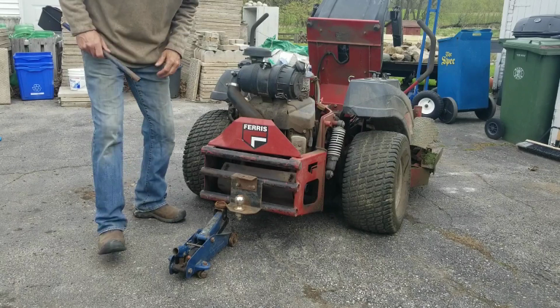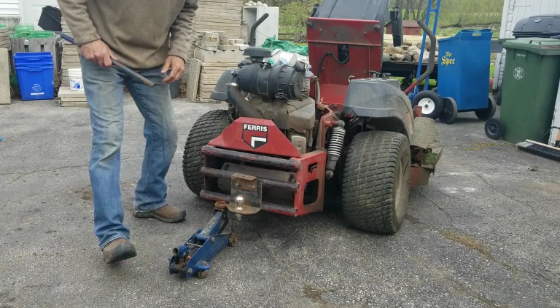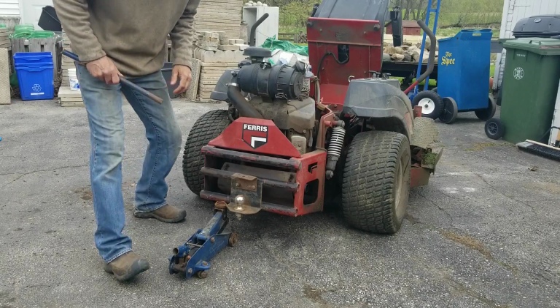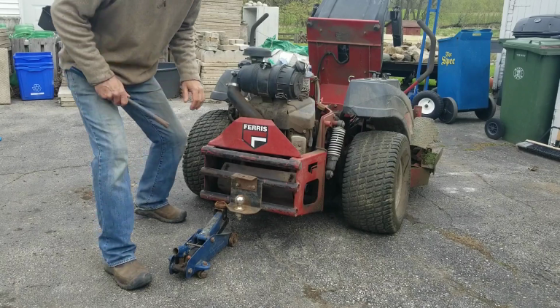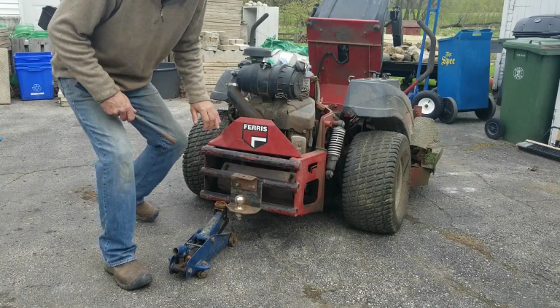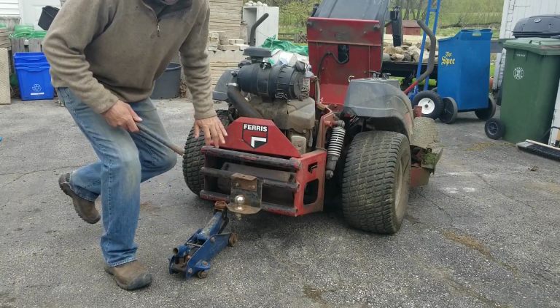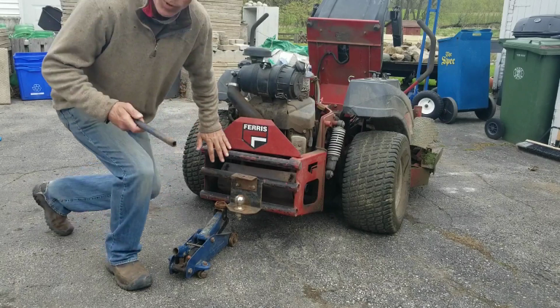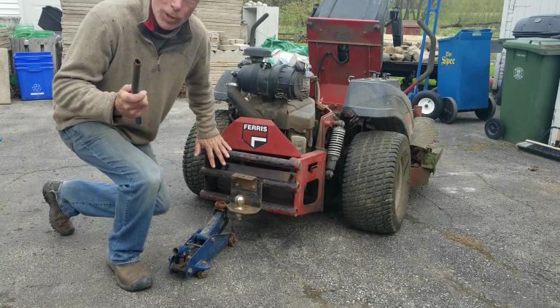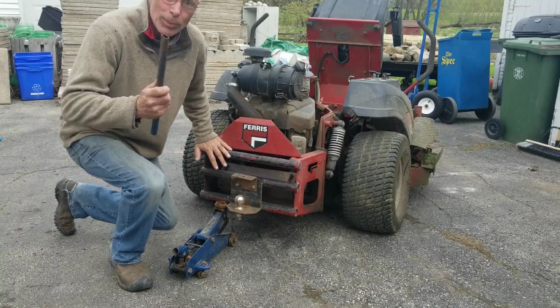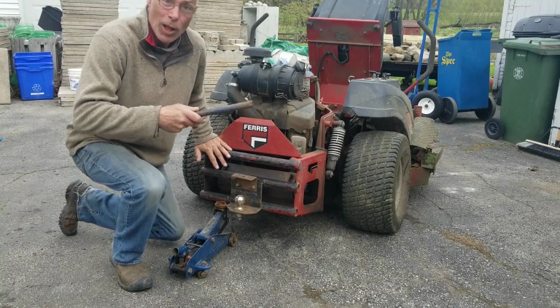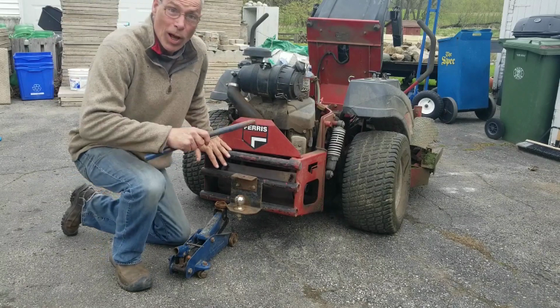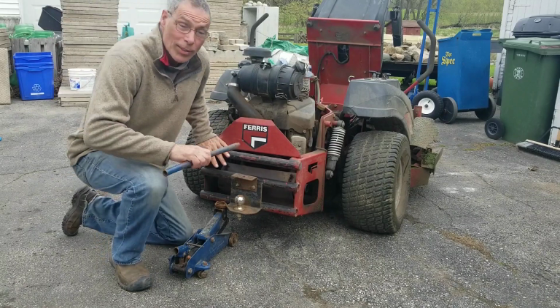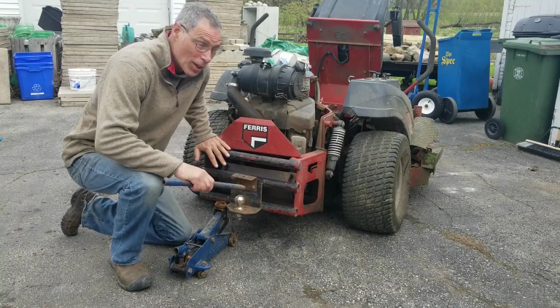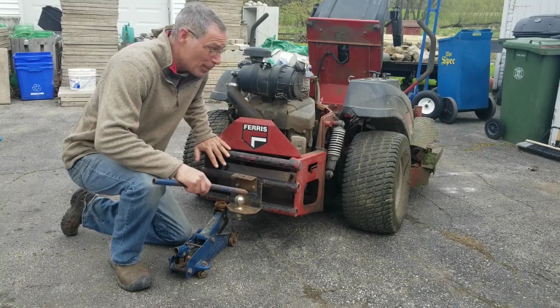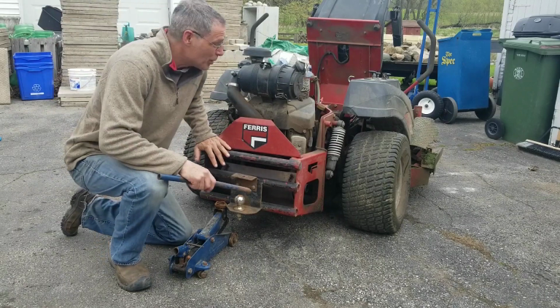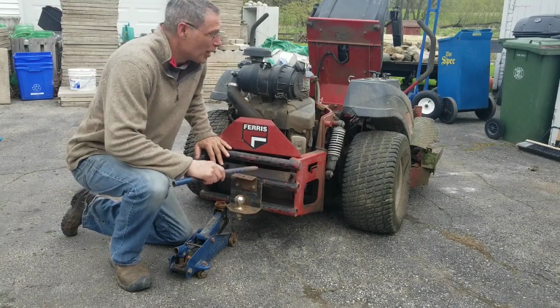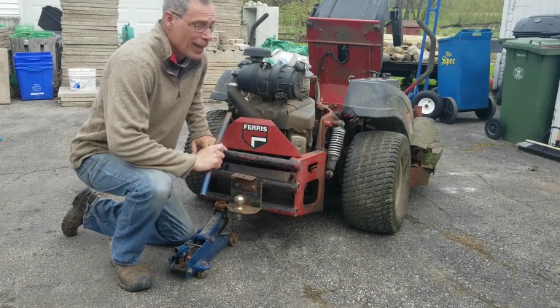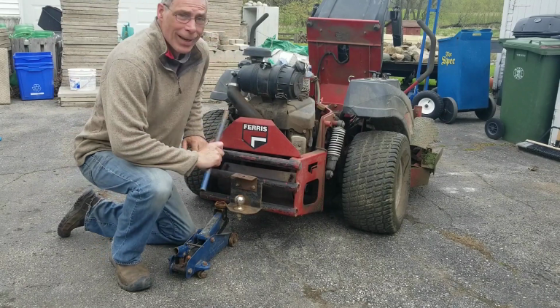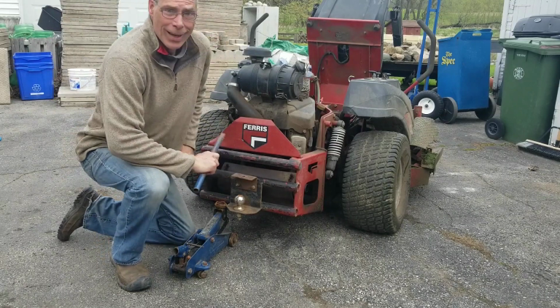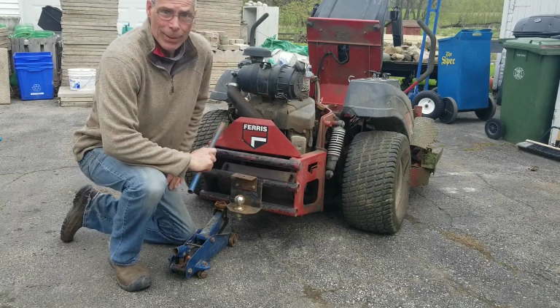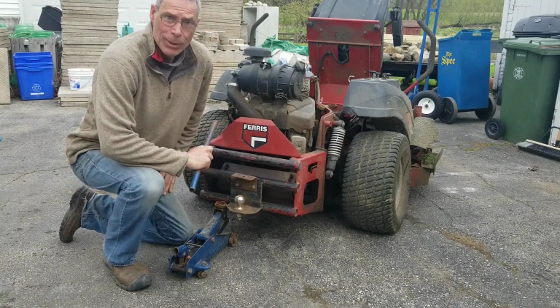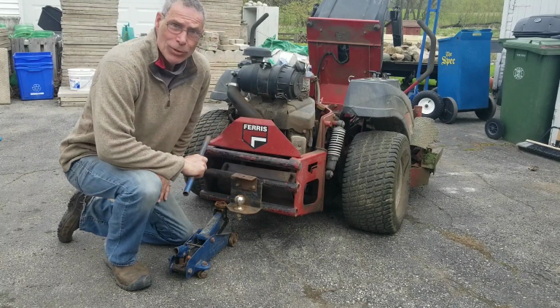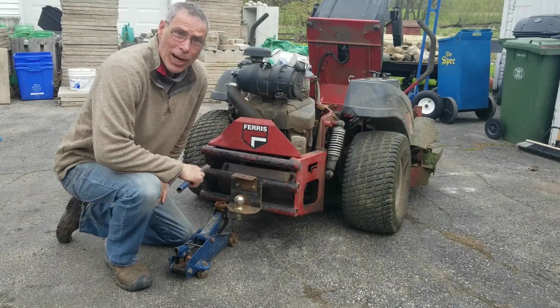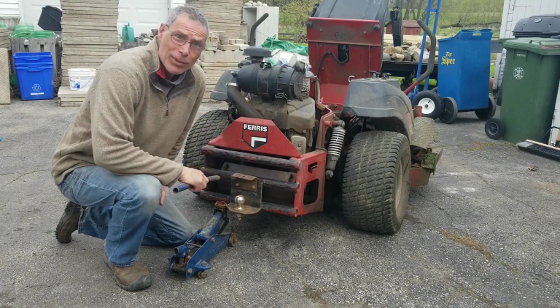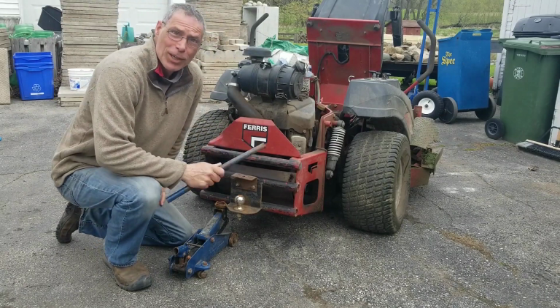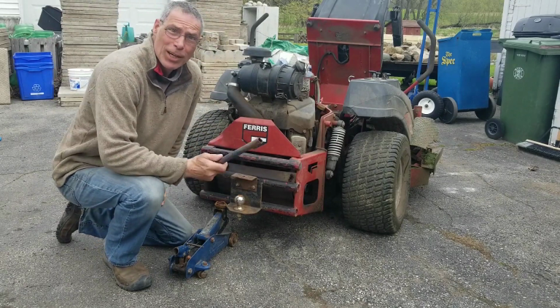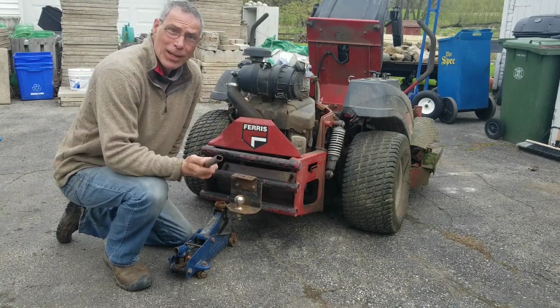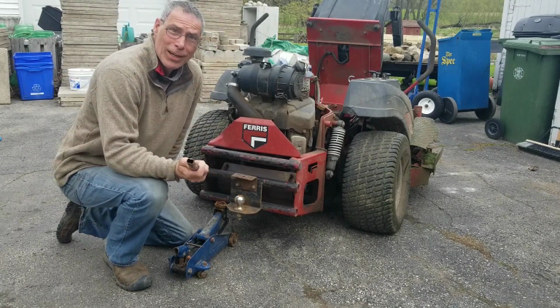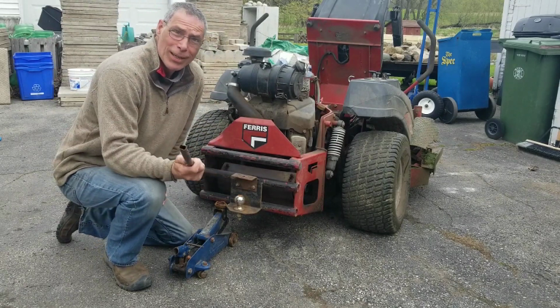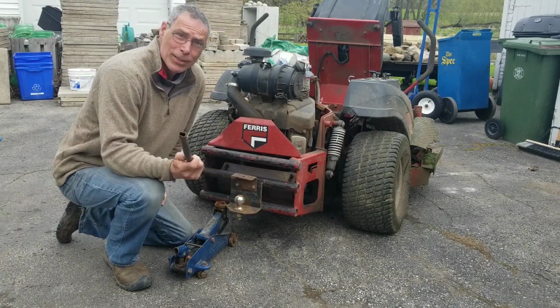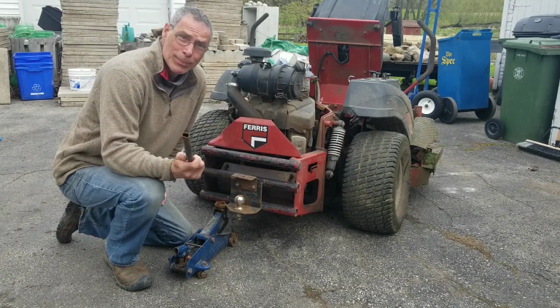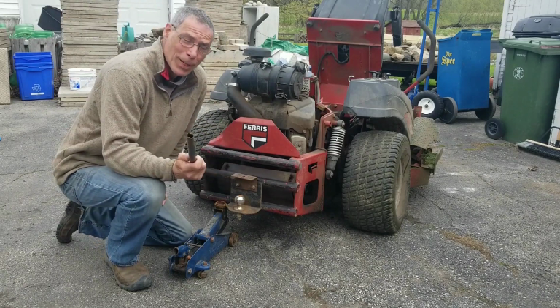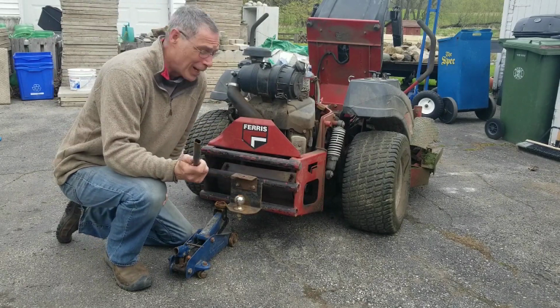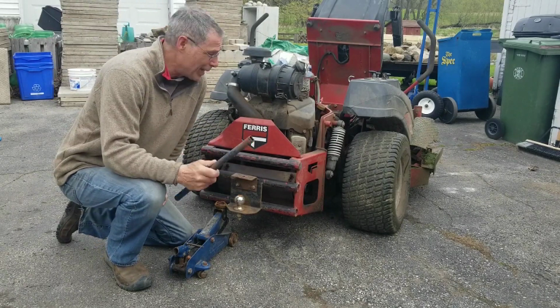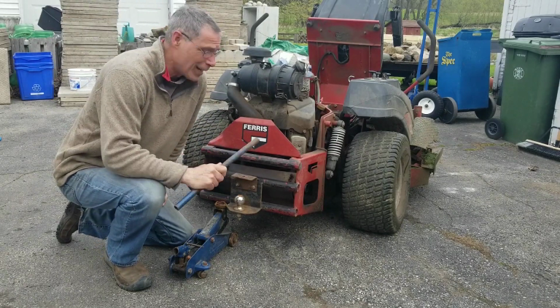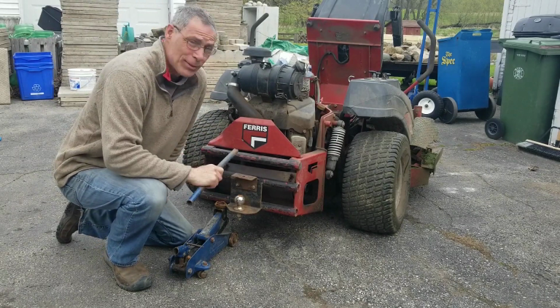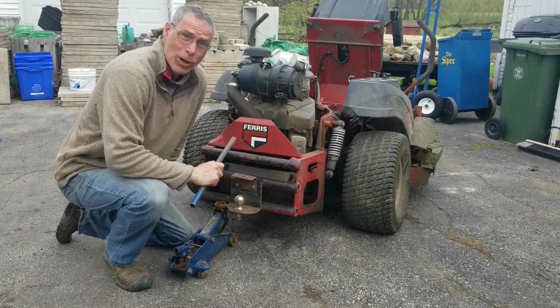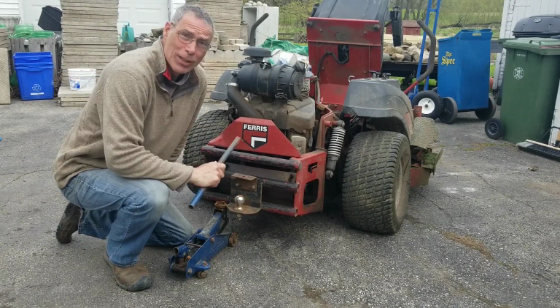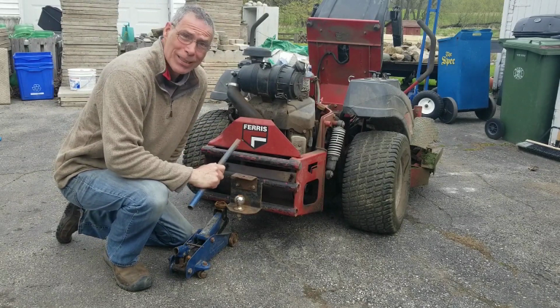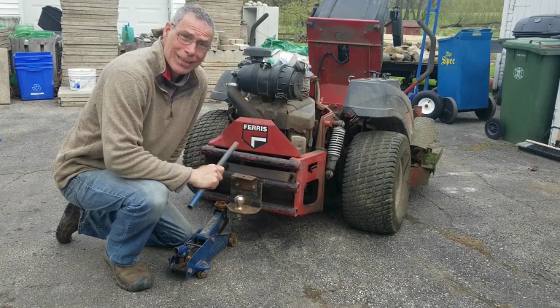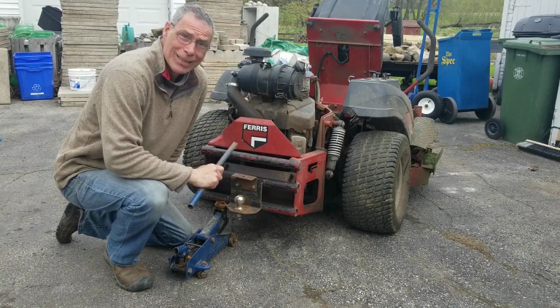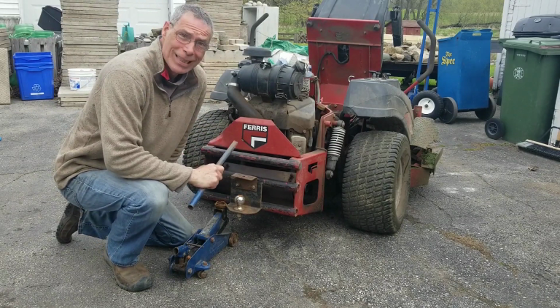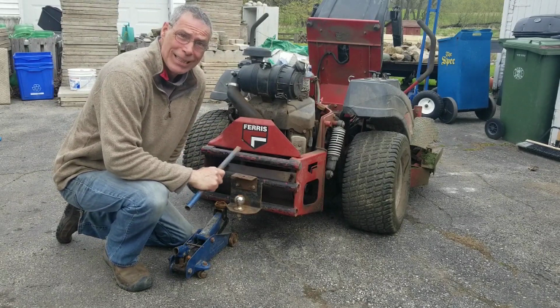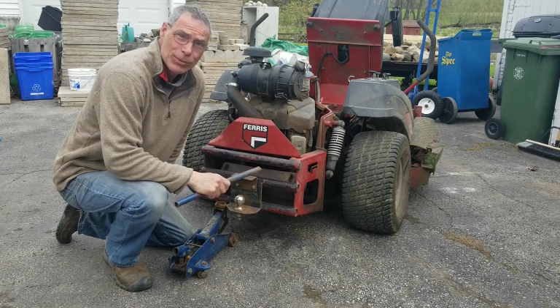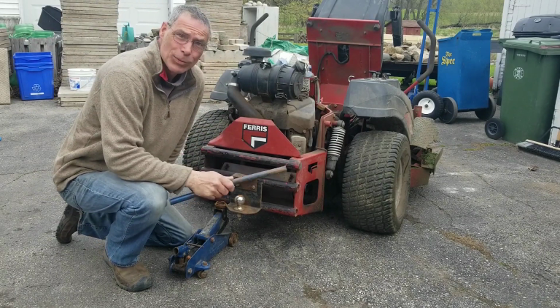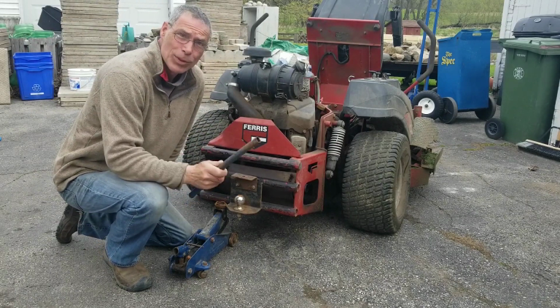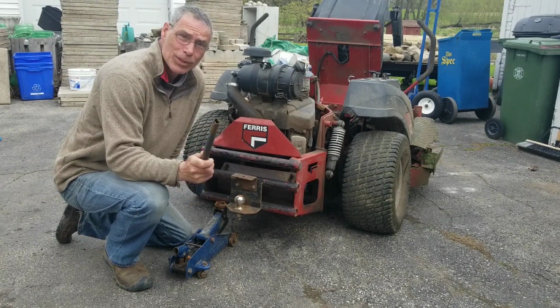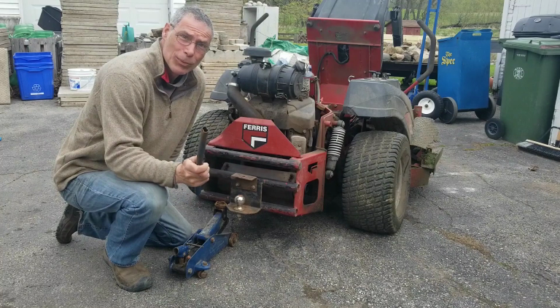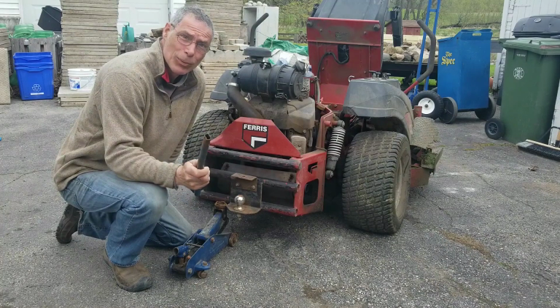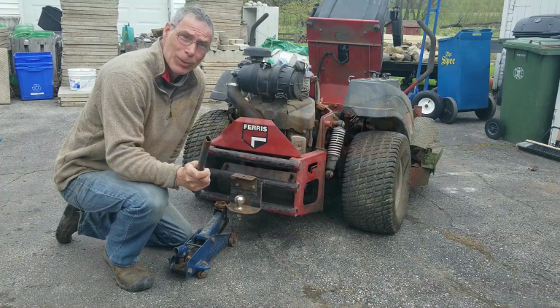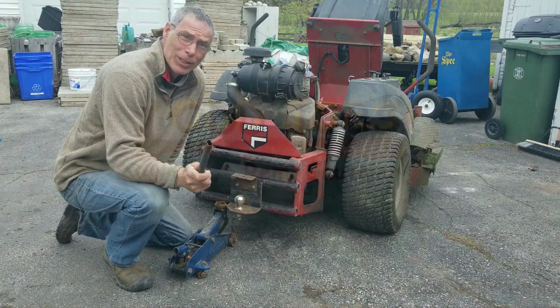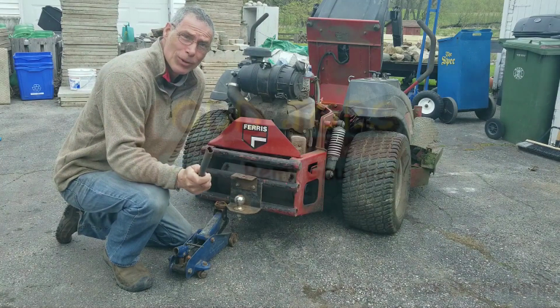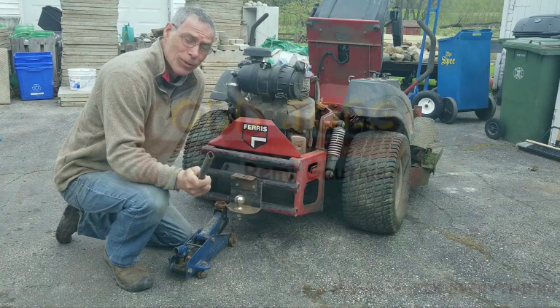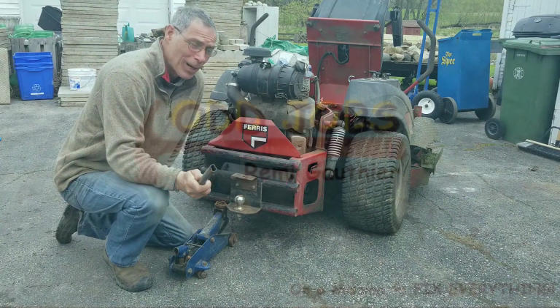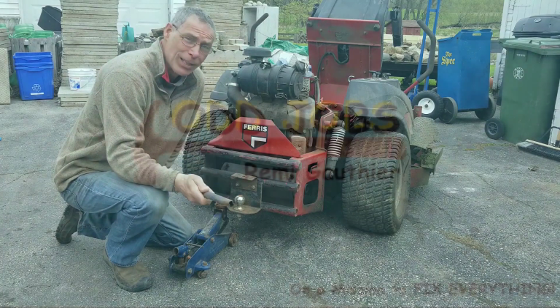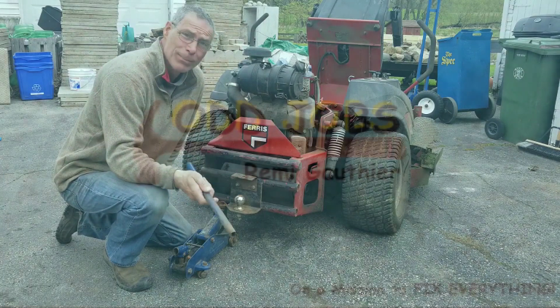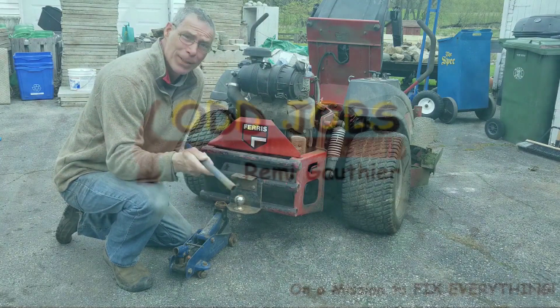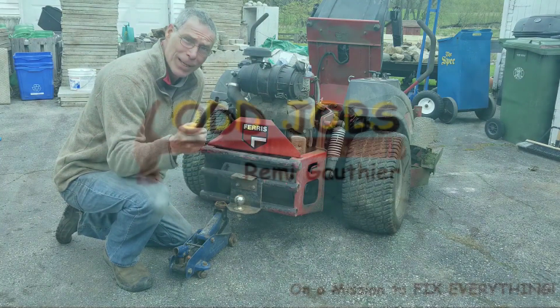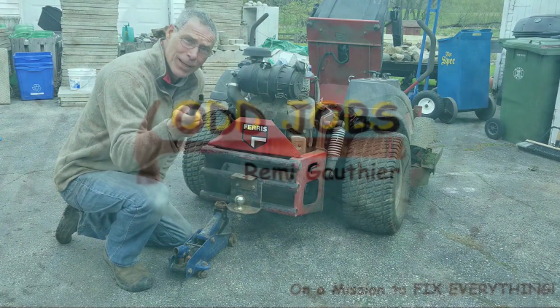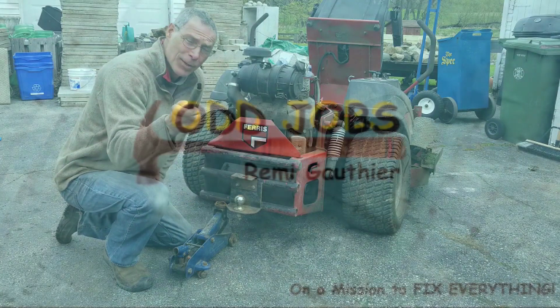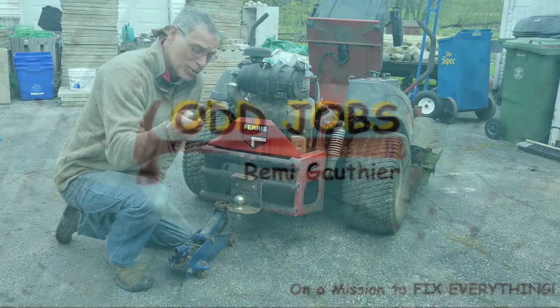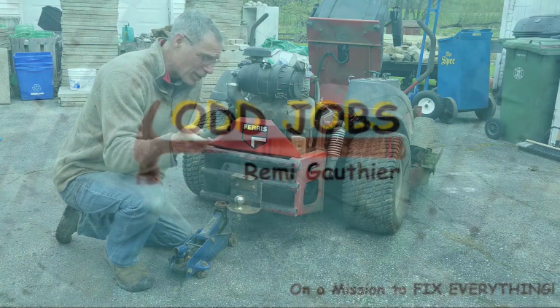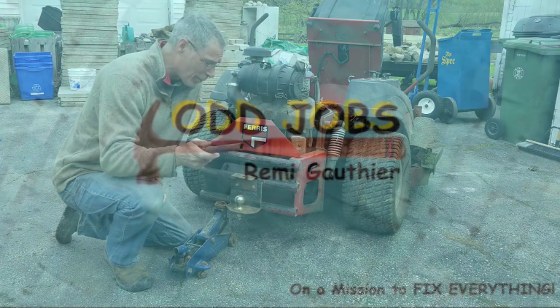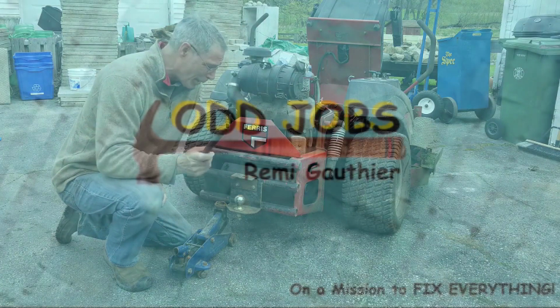Hey guys, welcome to Oddjobs. My tractor here has got some hydraulic leaks. We're gonna see what we can do to find them. Stick around.